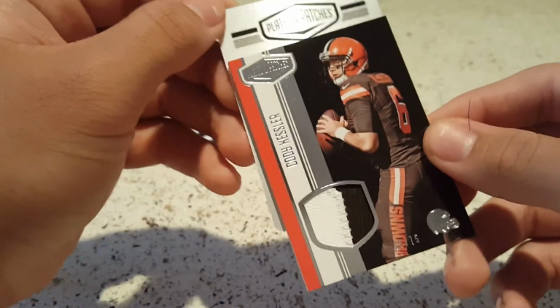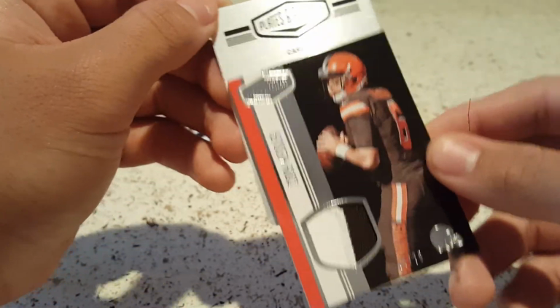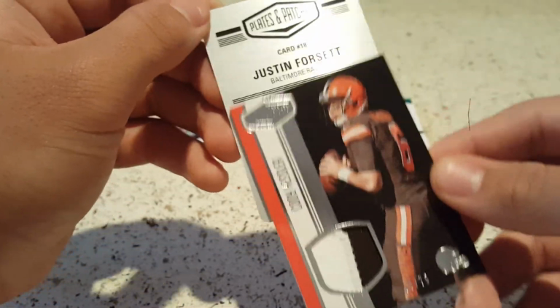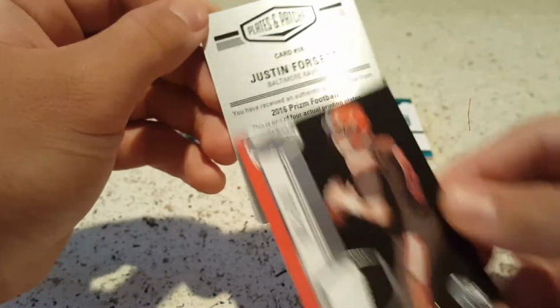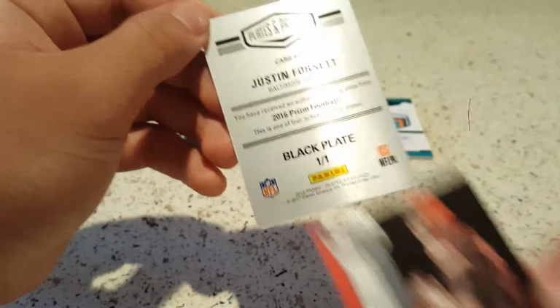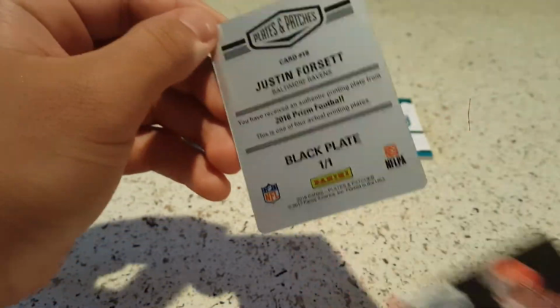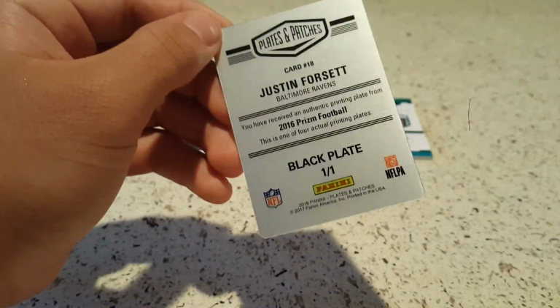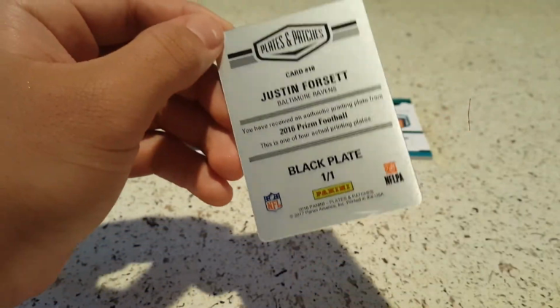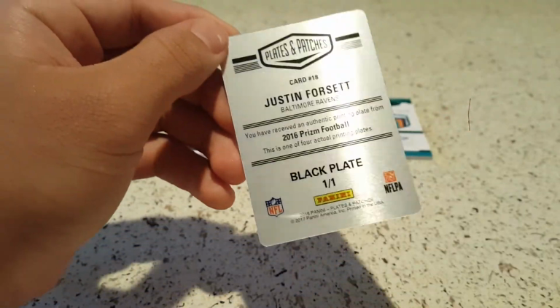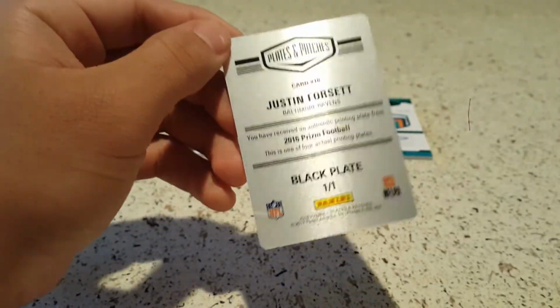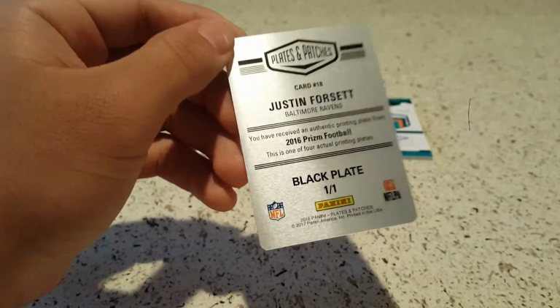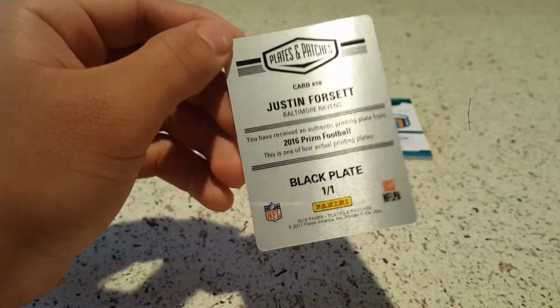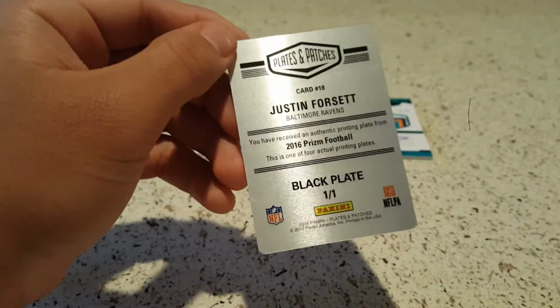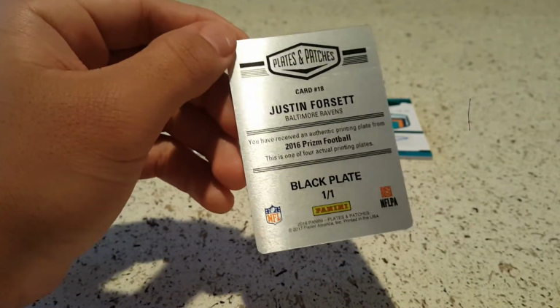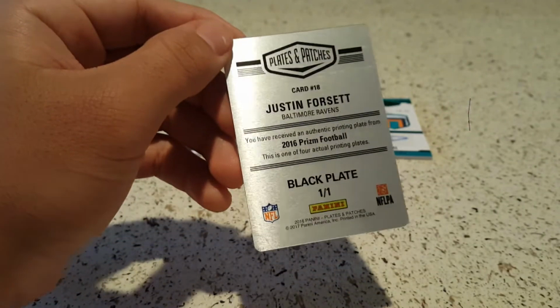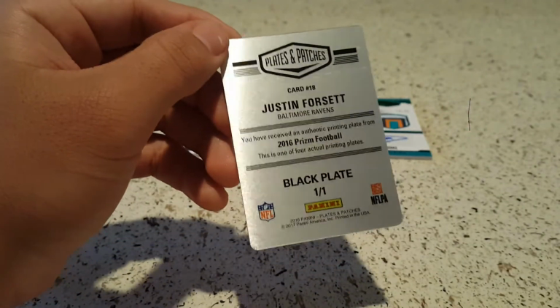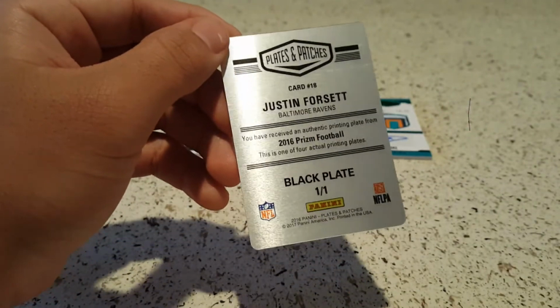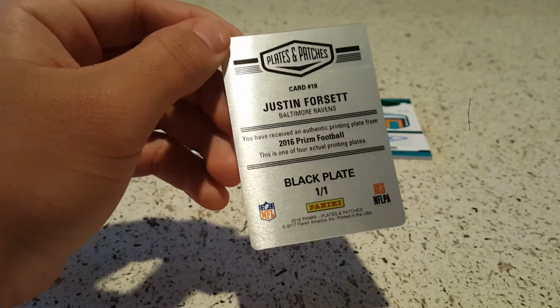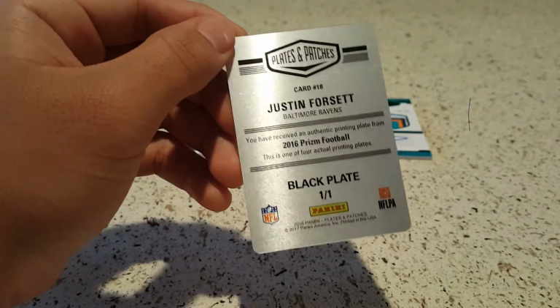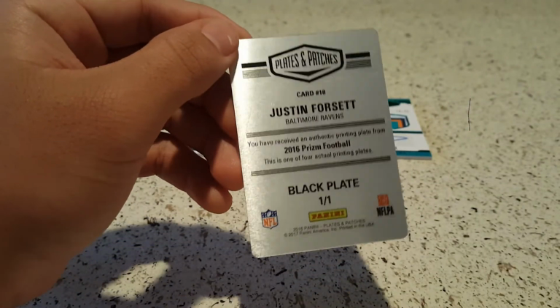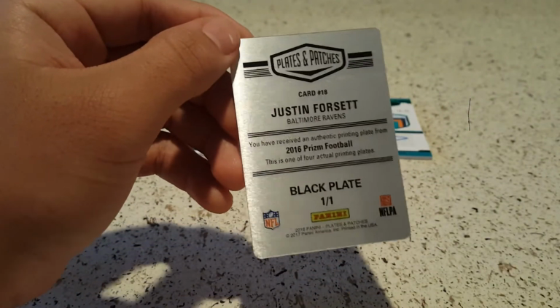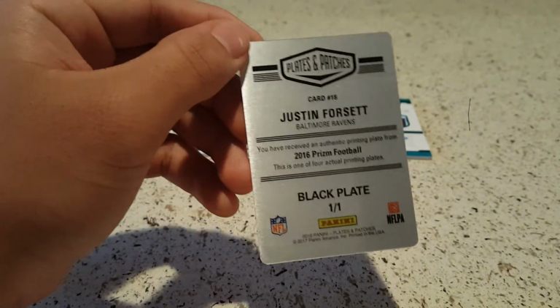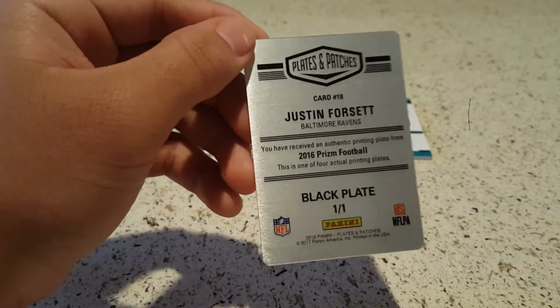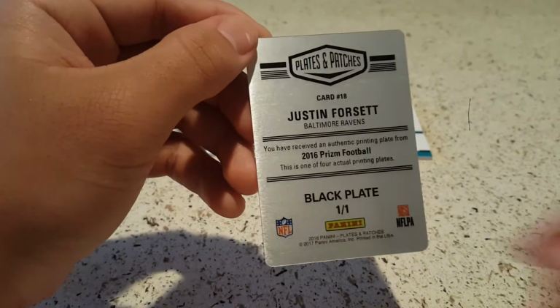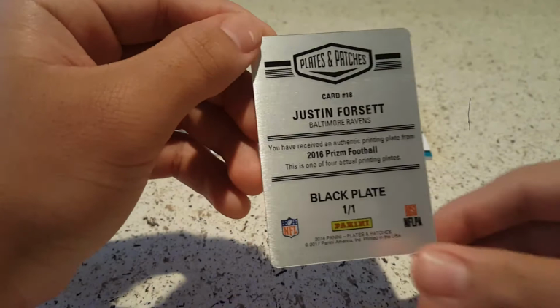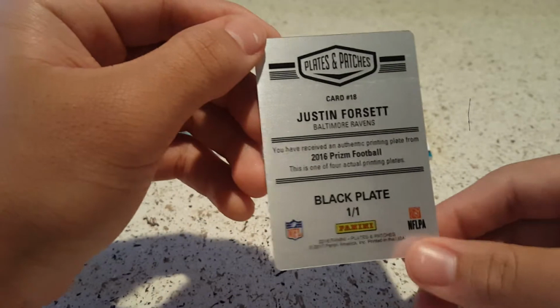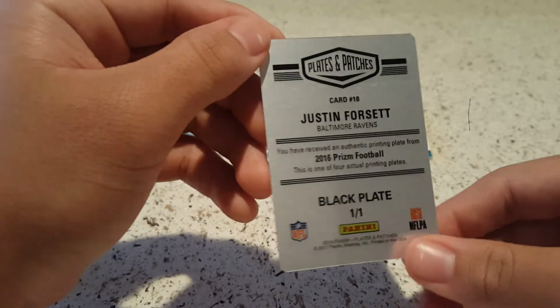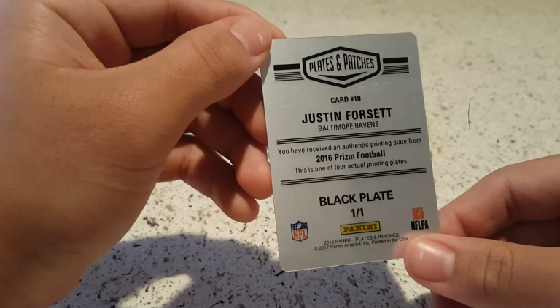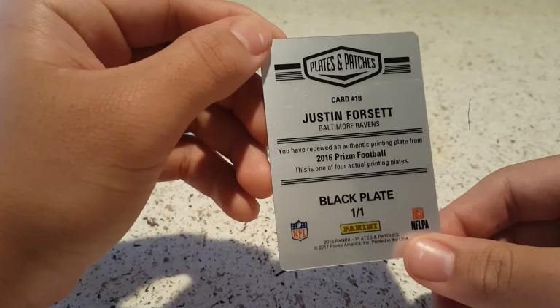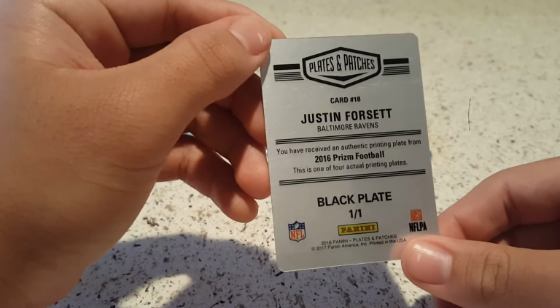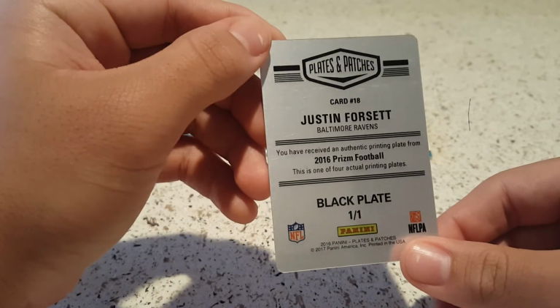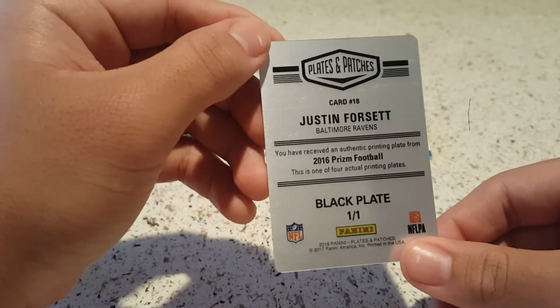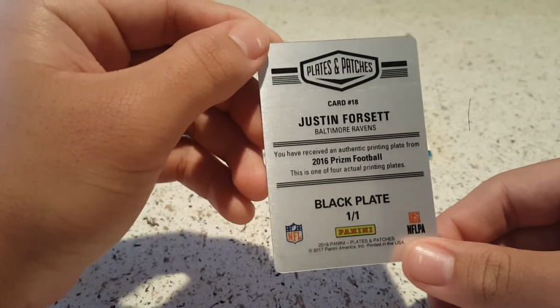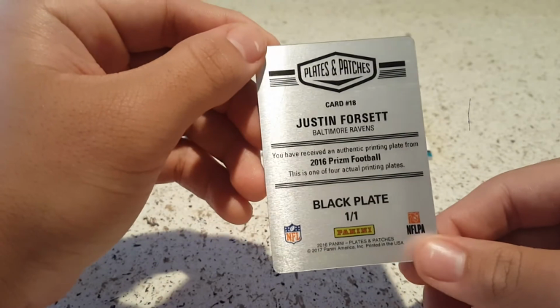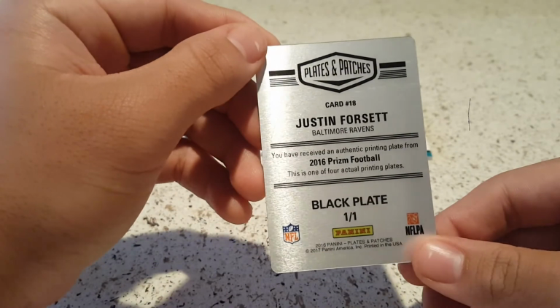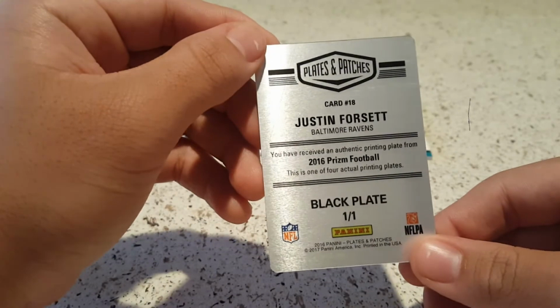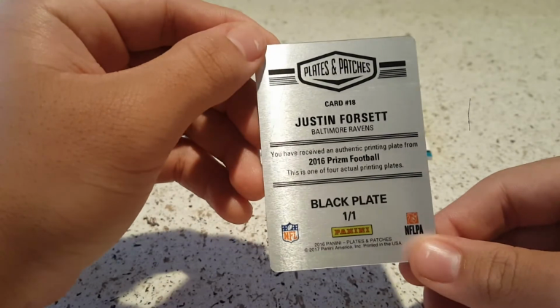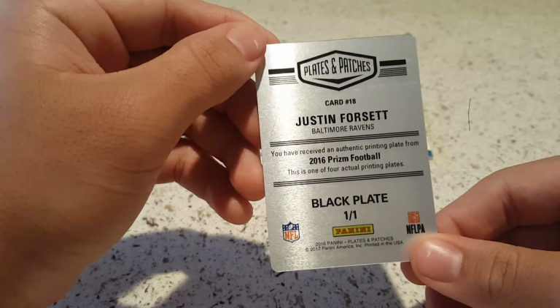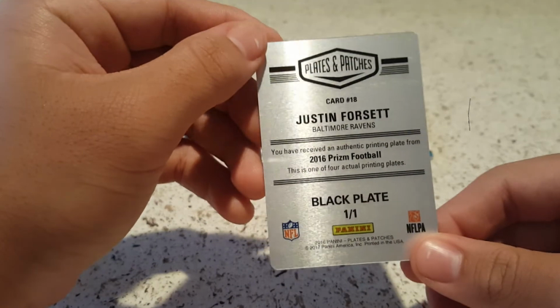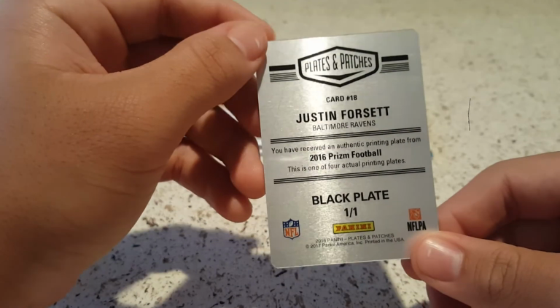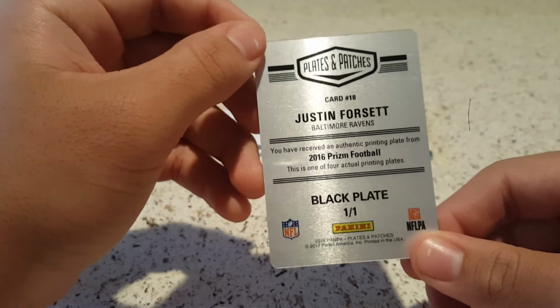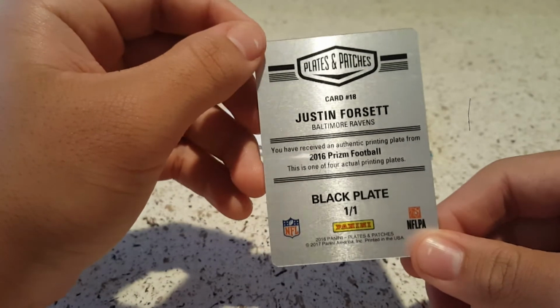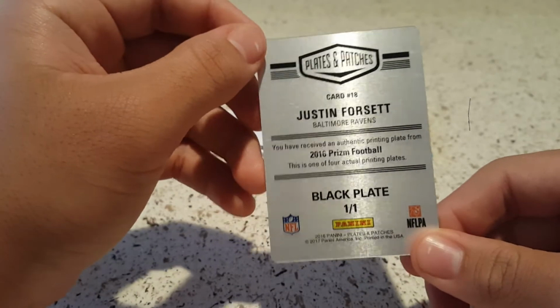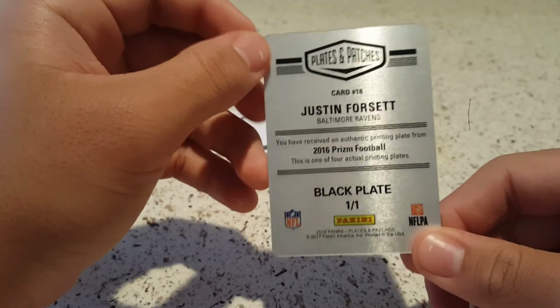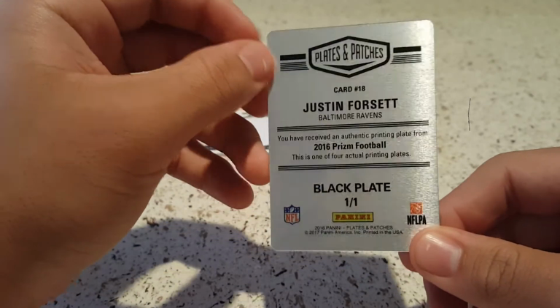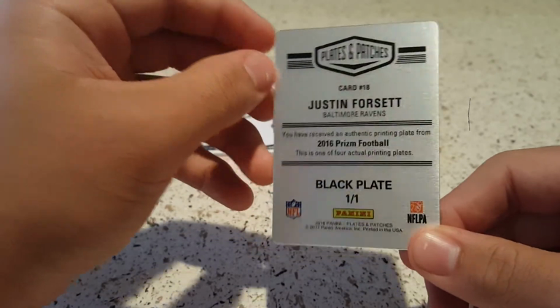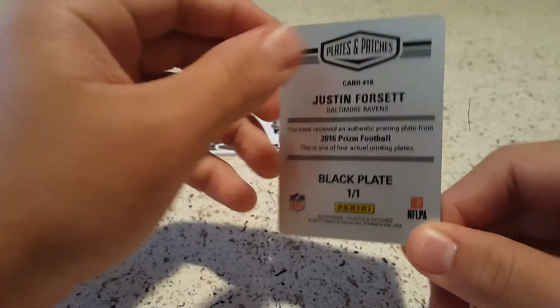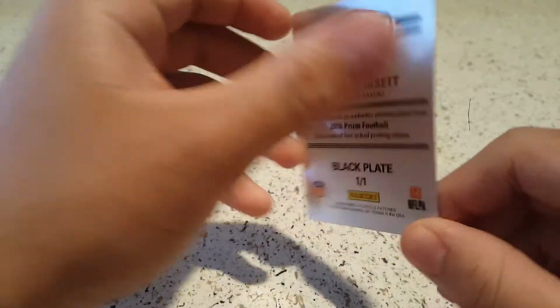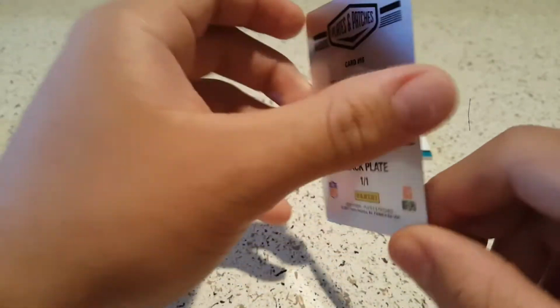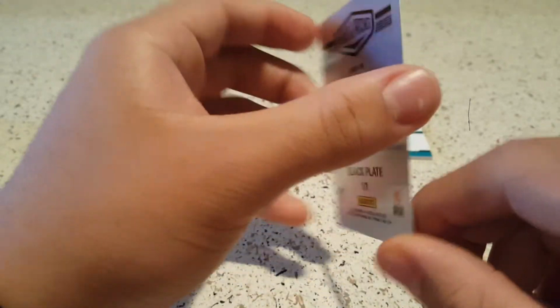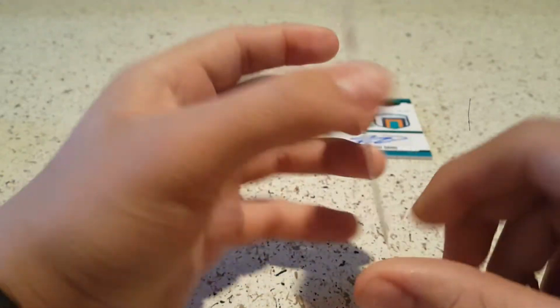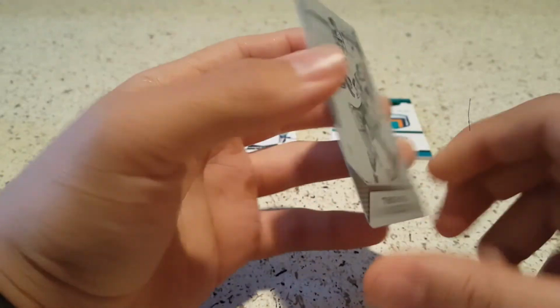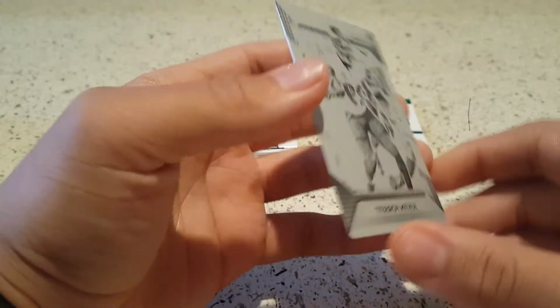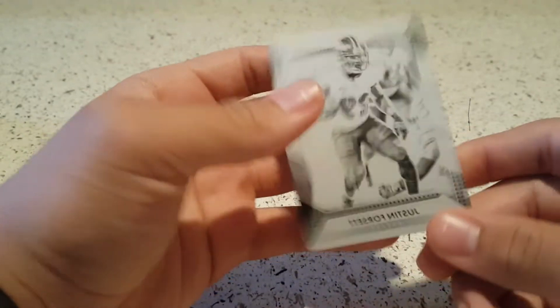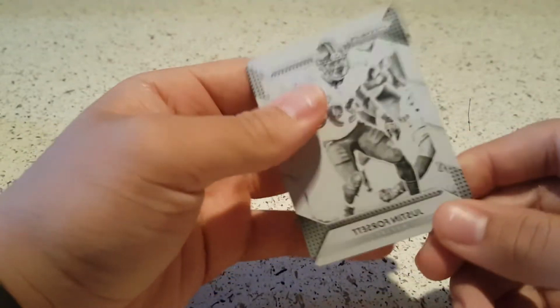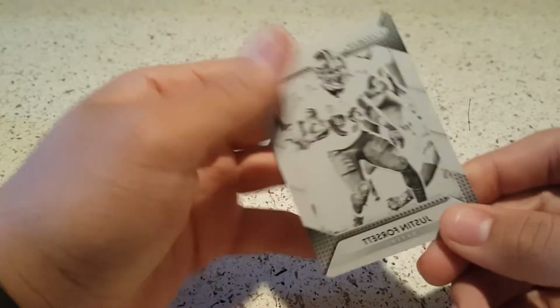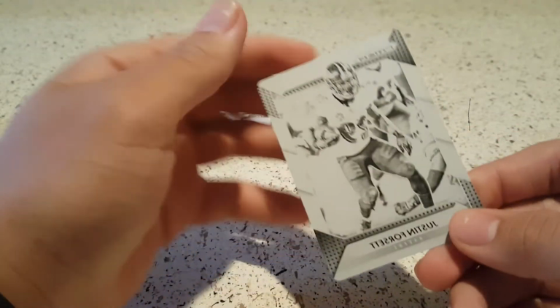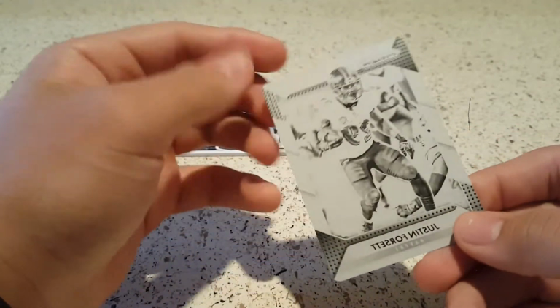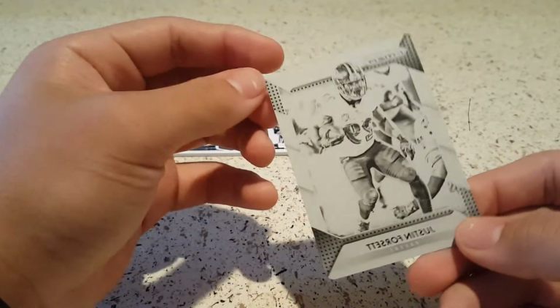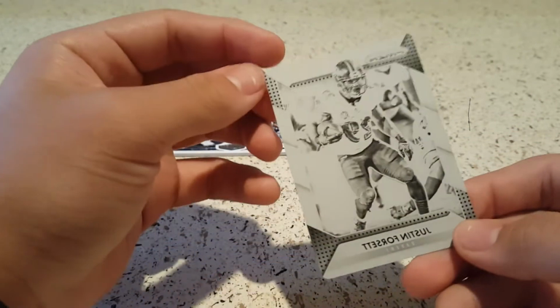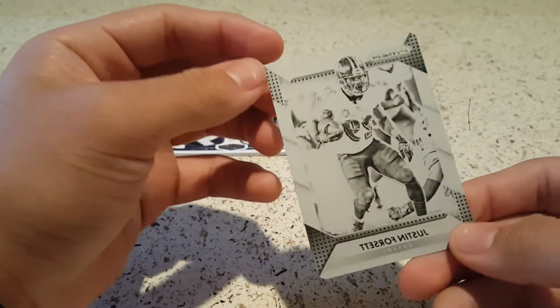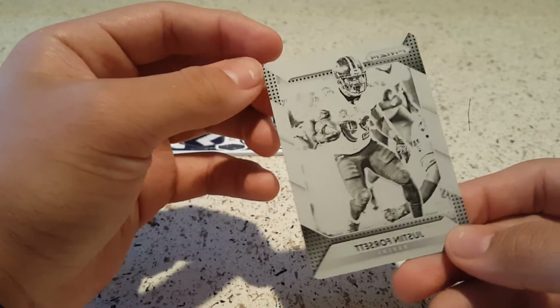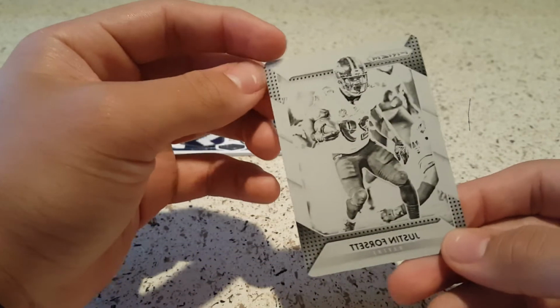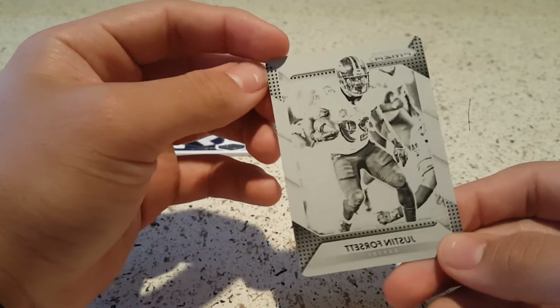And the printer plate — Justin Forsett, 2016 Prism Football black plate, one of one.